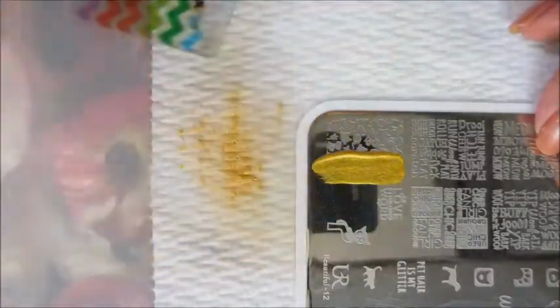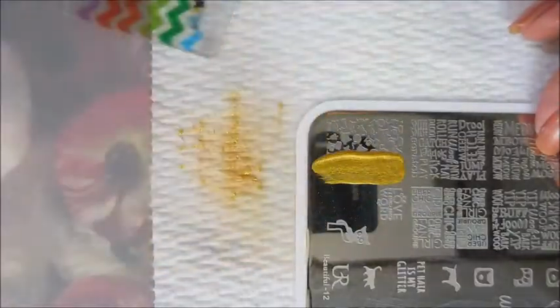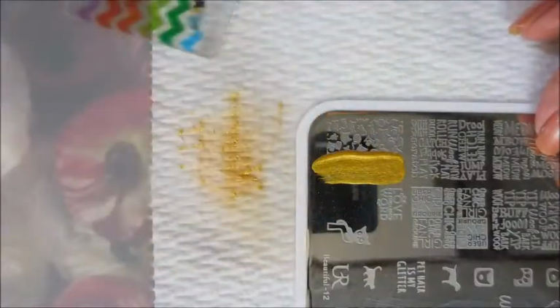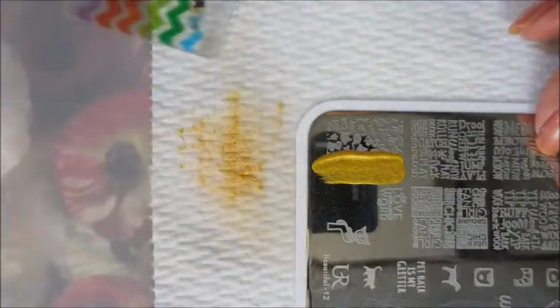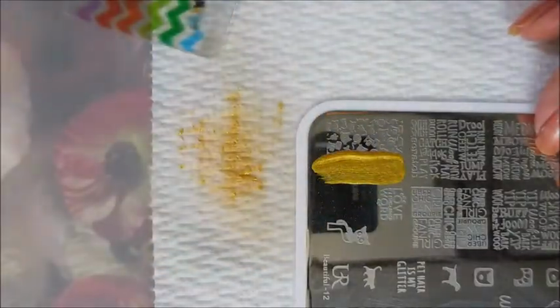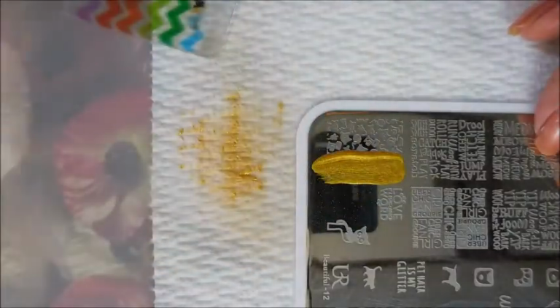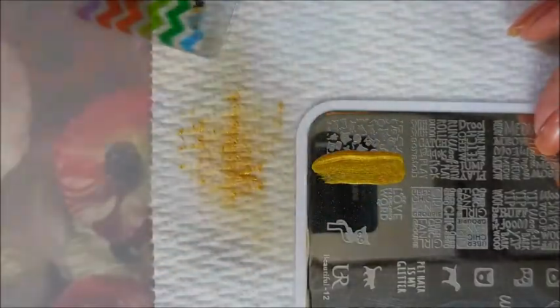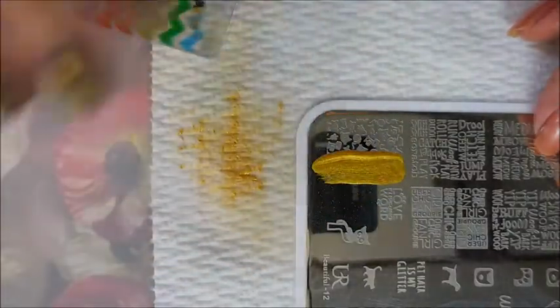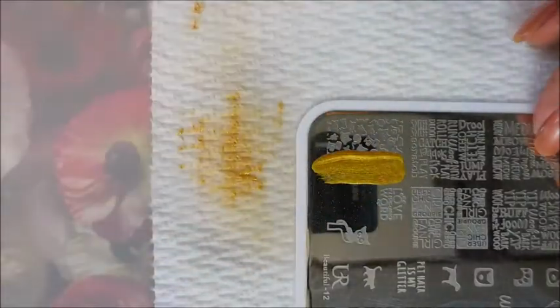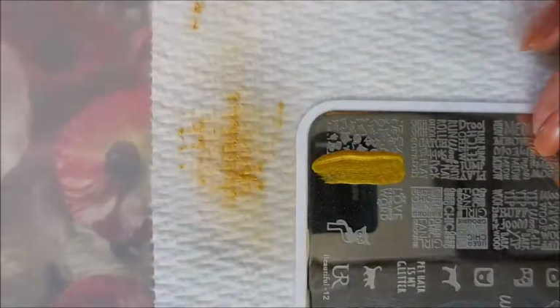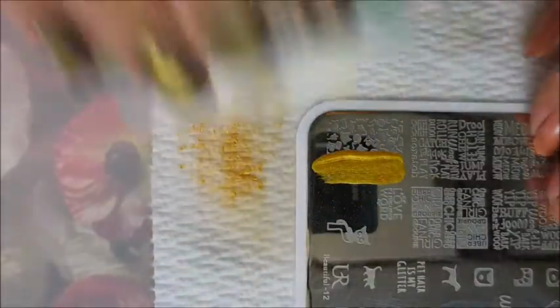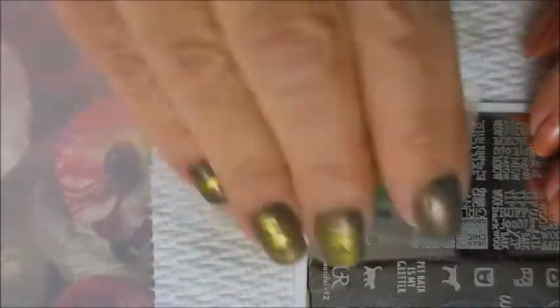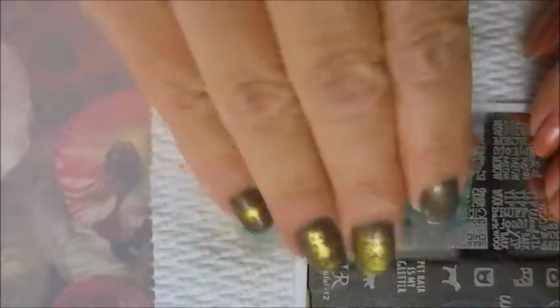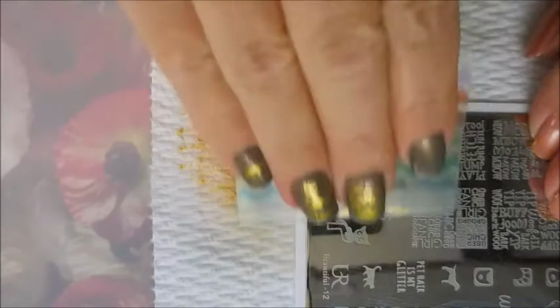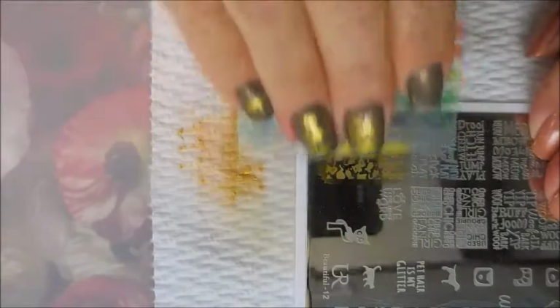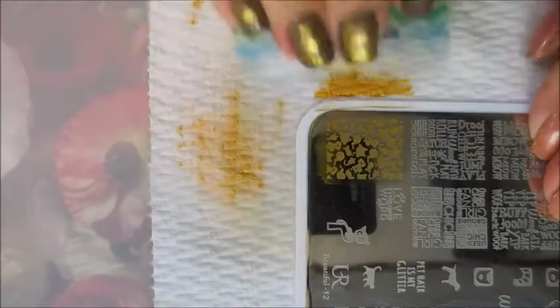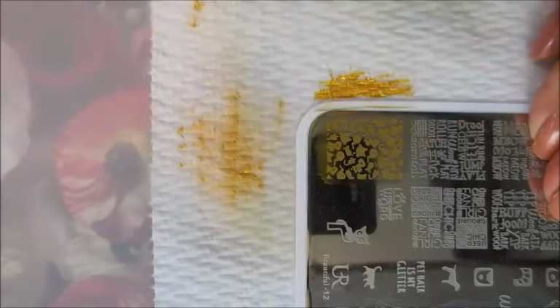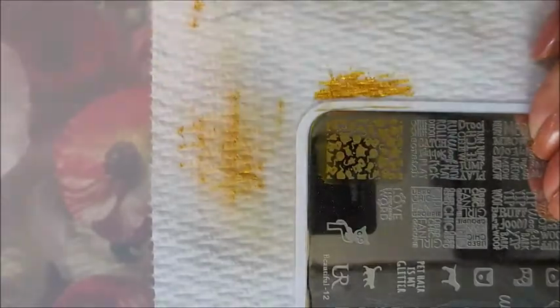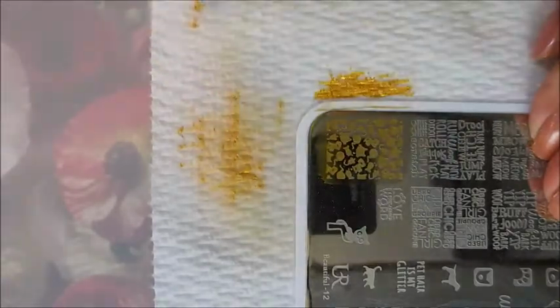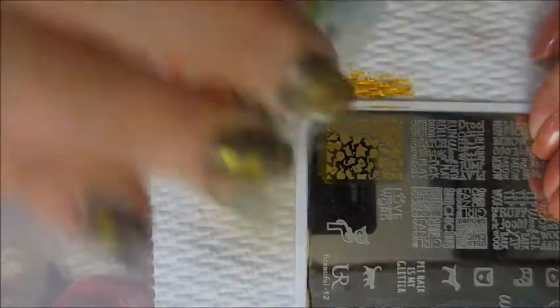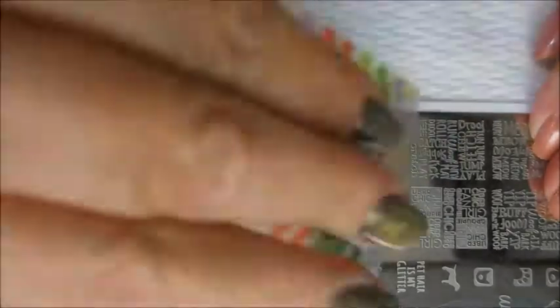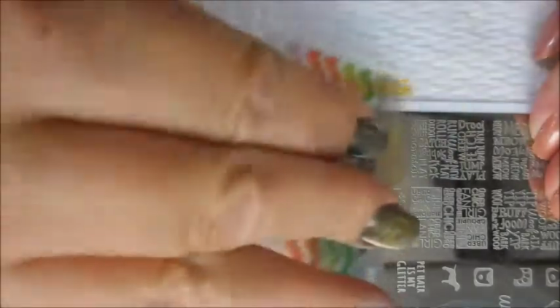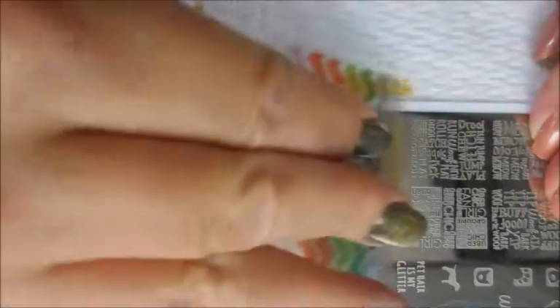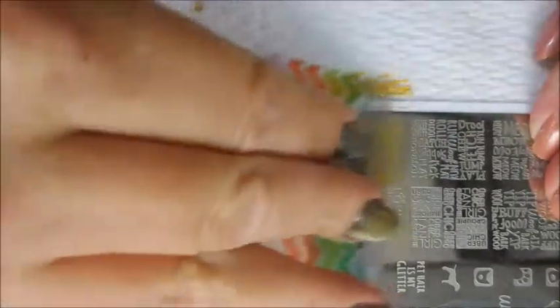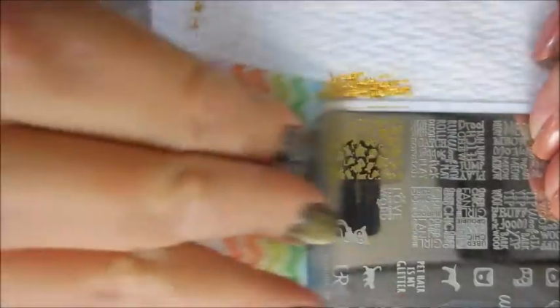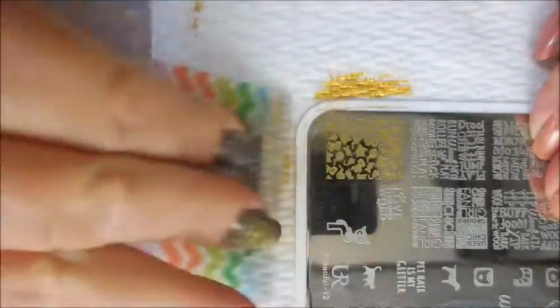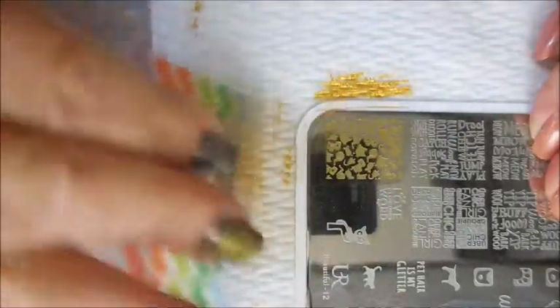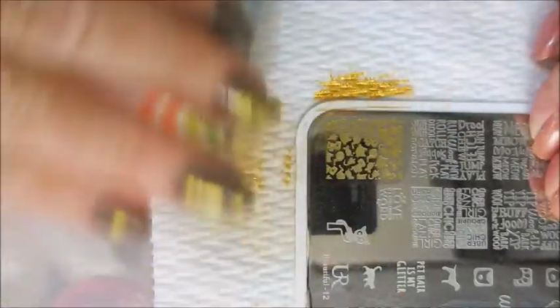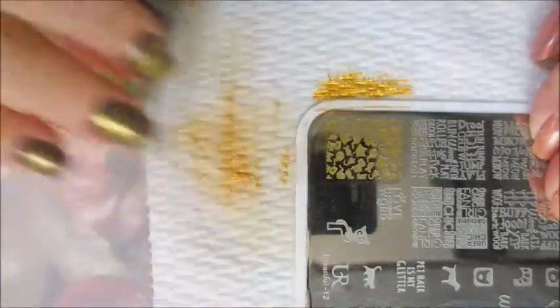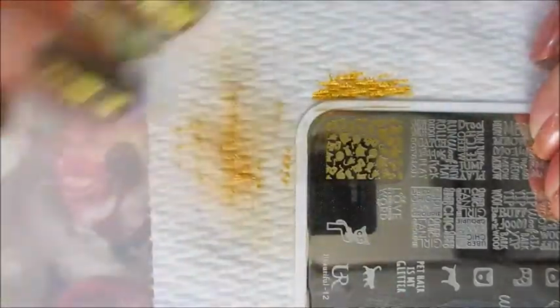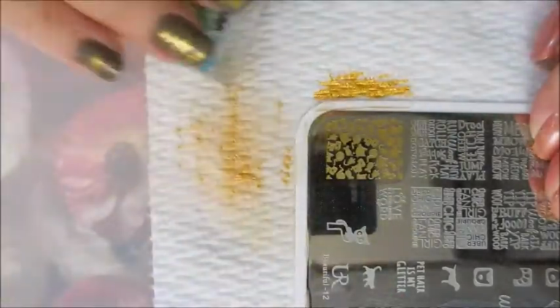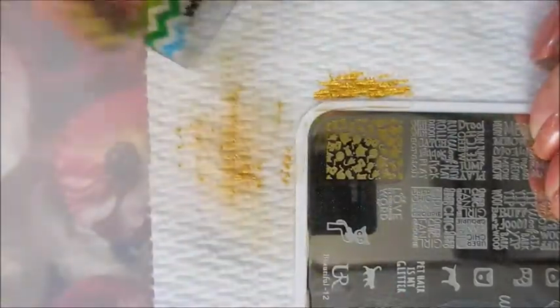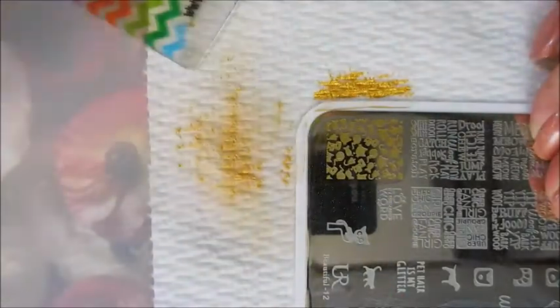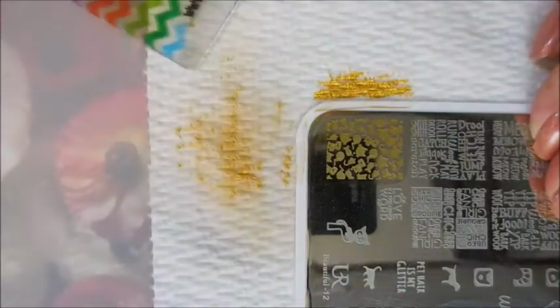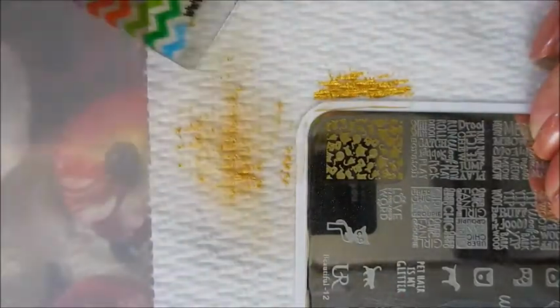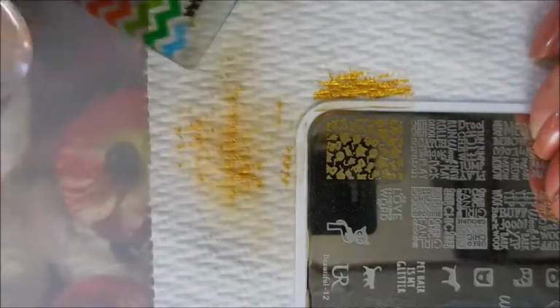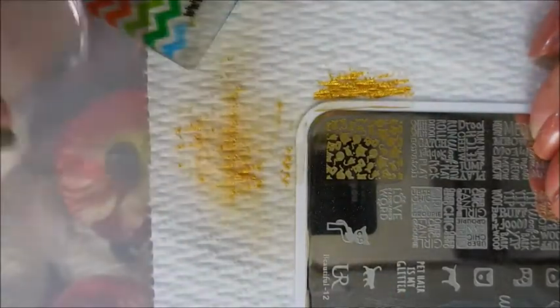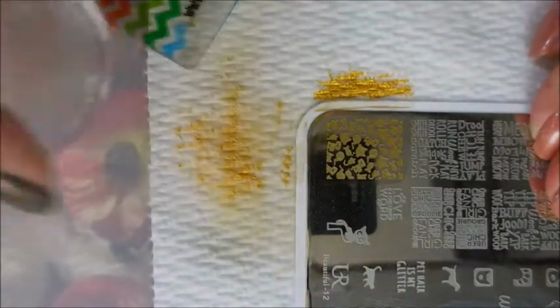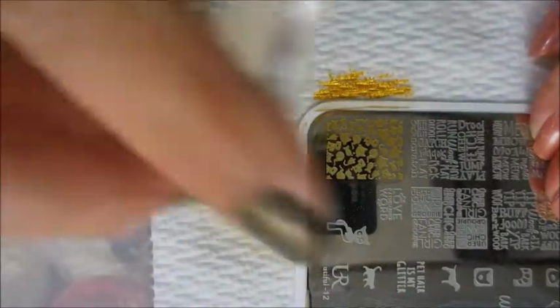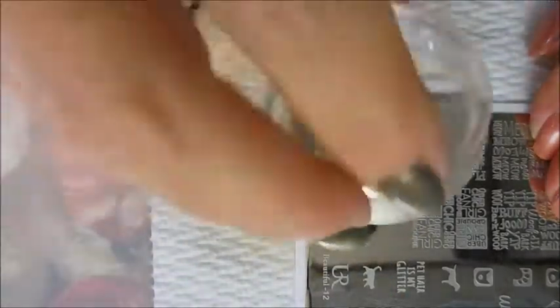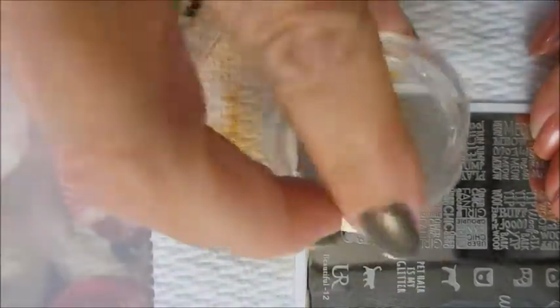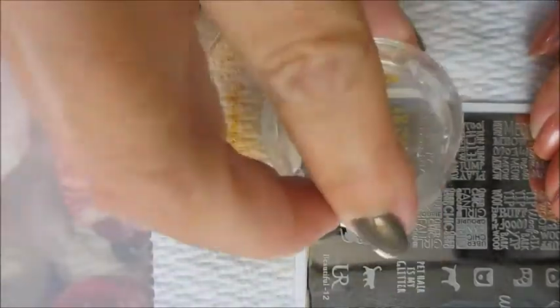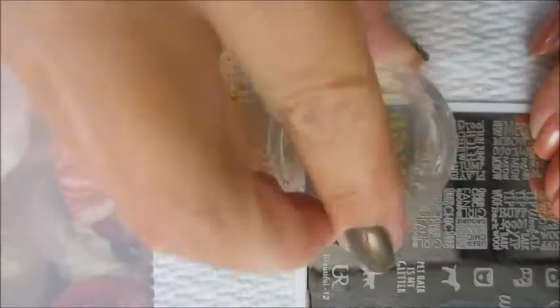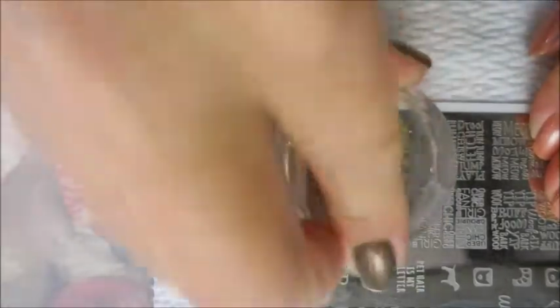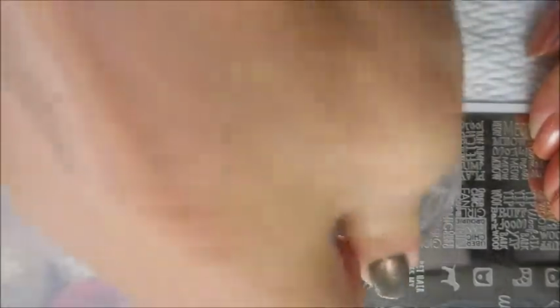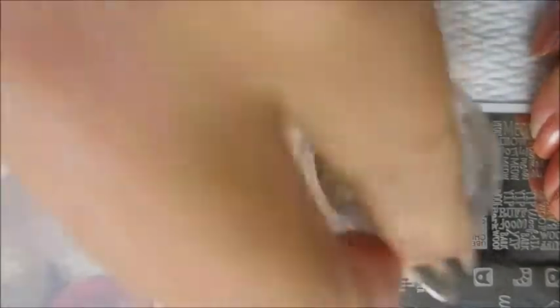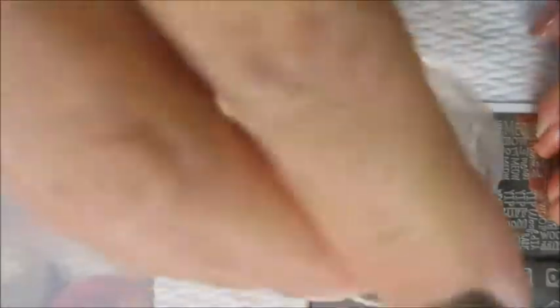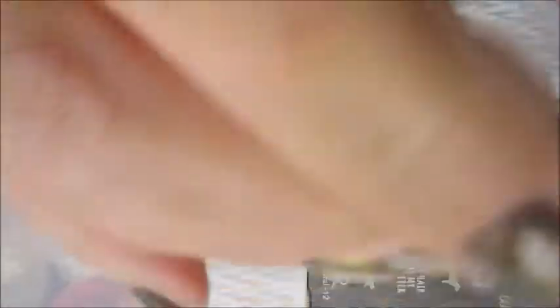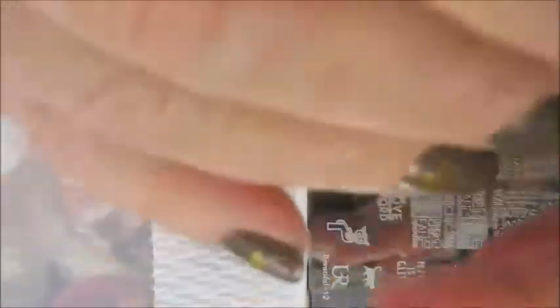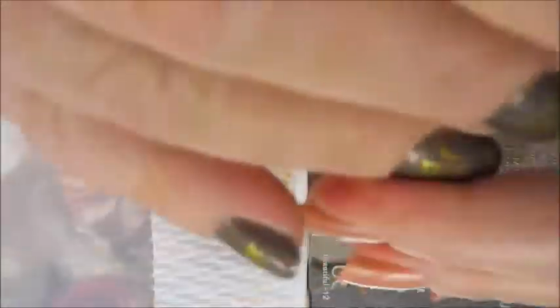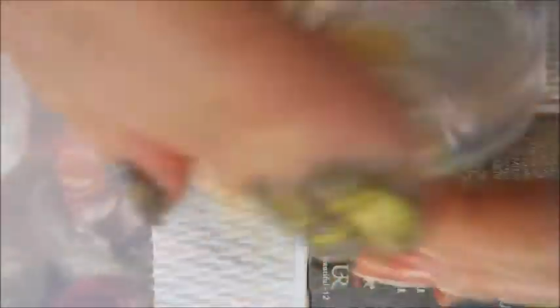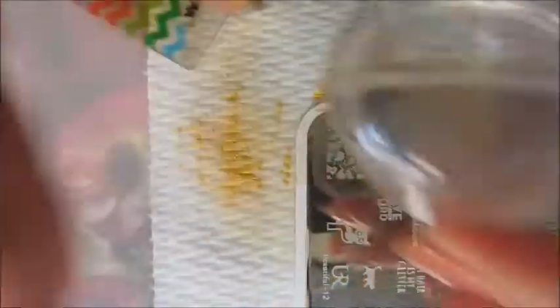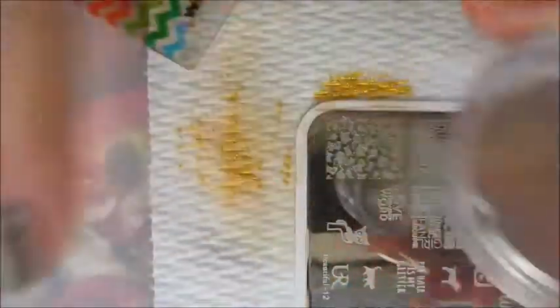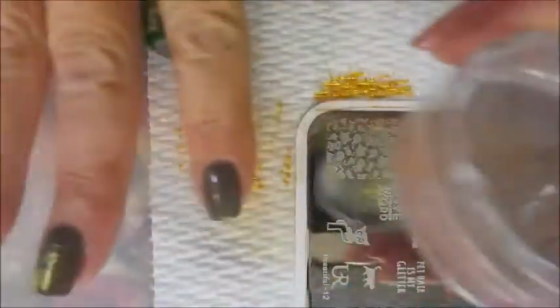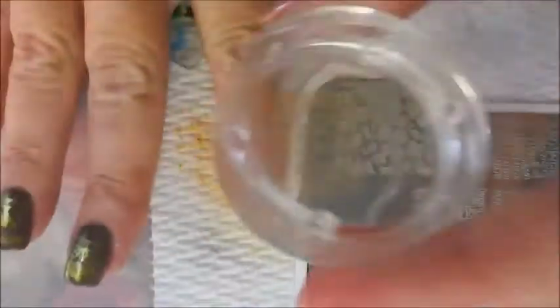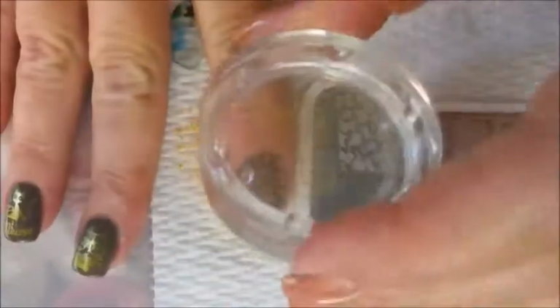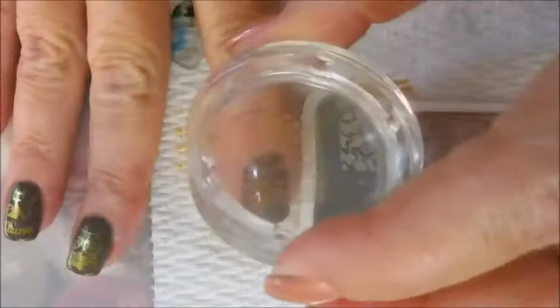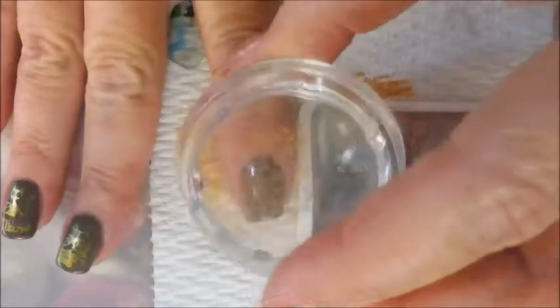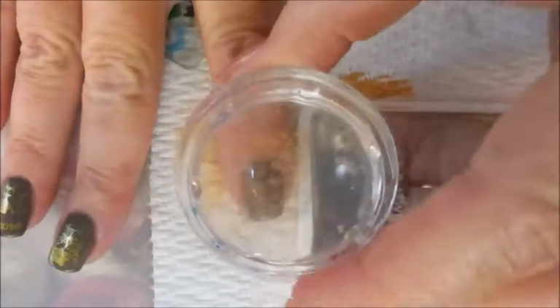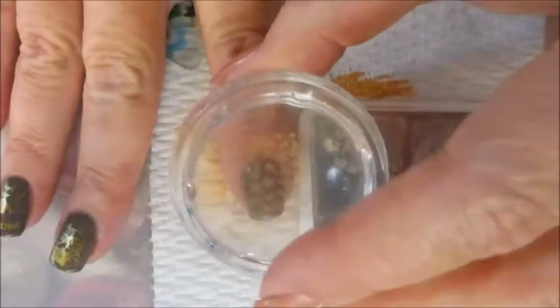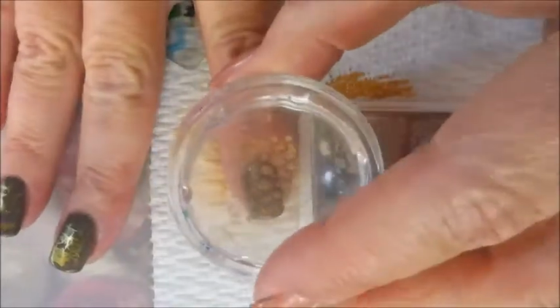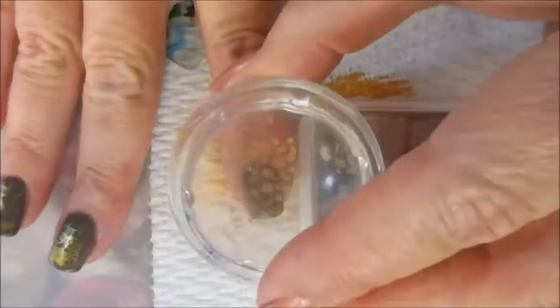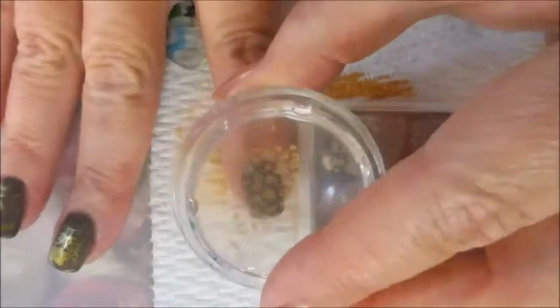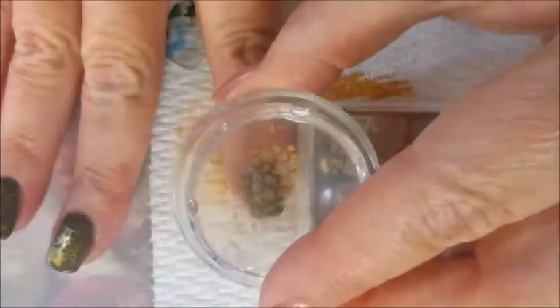And then on this one — this one's kind of like a mixture of cats and mice — and I'm gonna put that on my pointer finger.